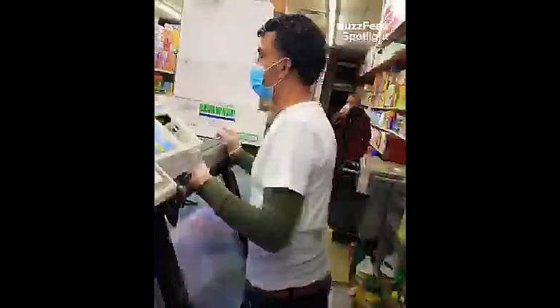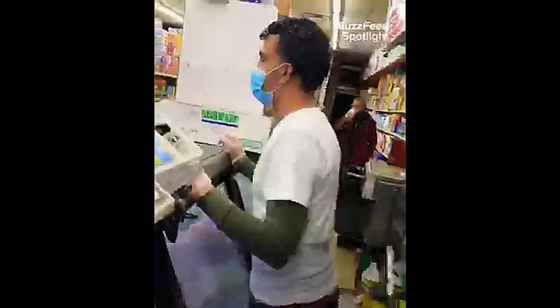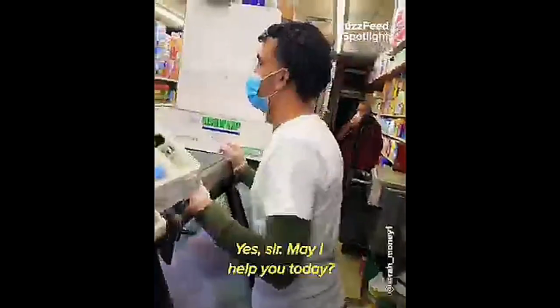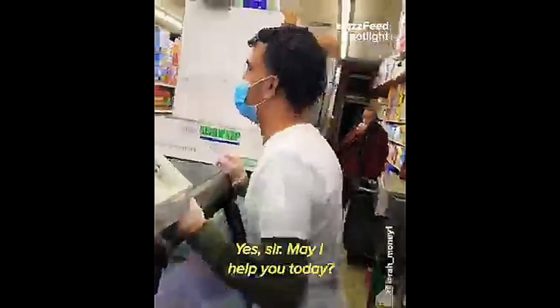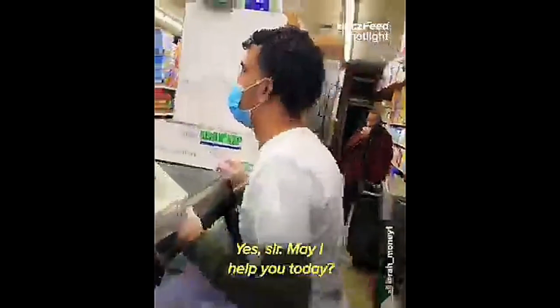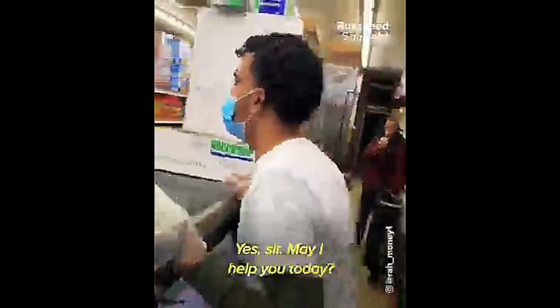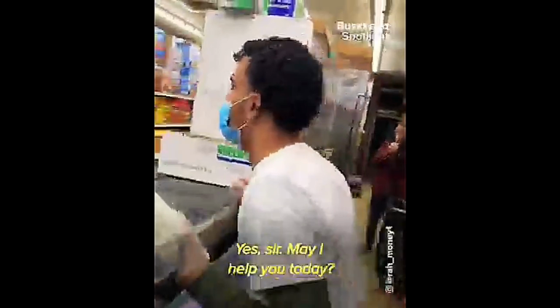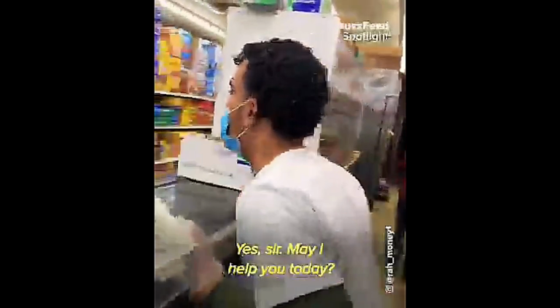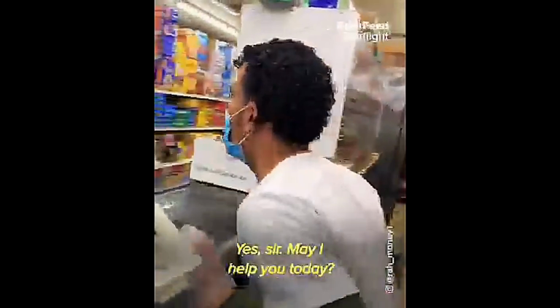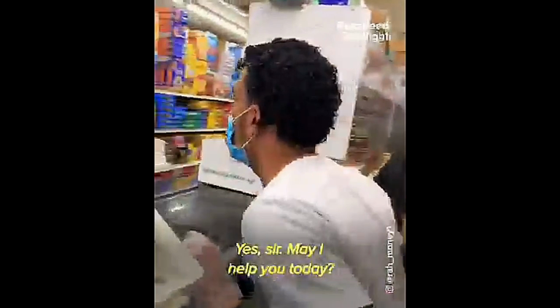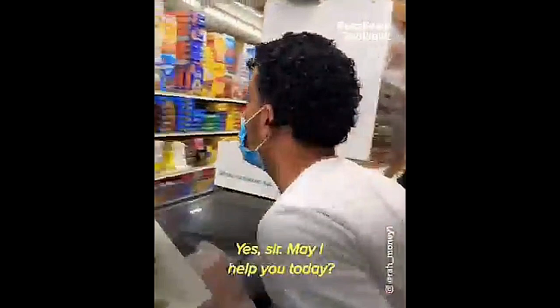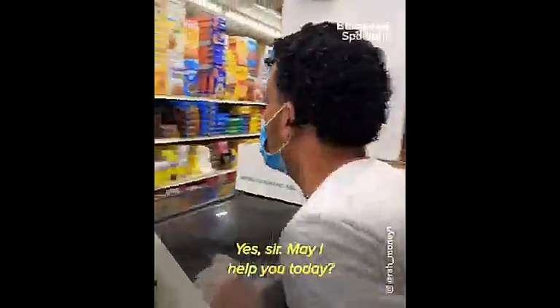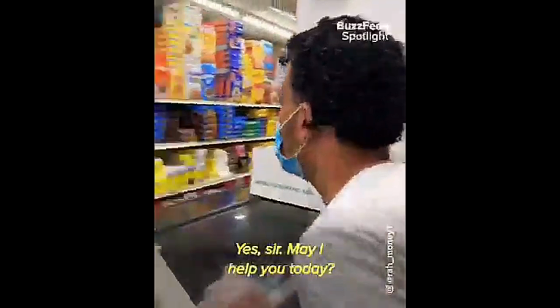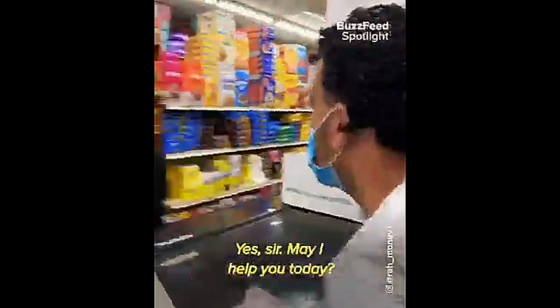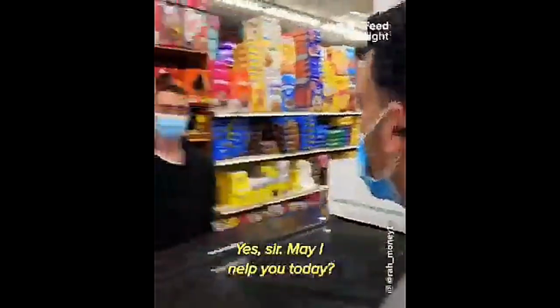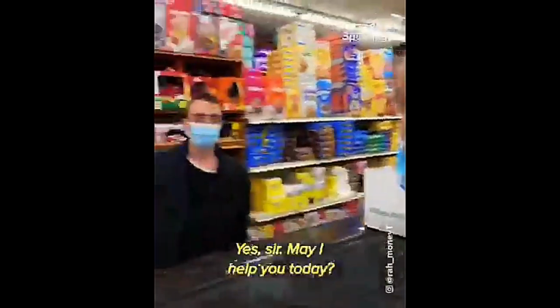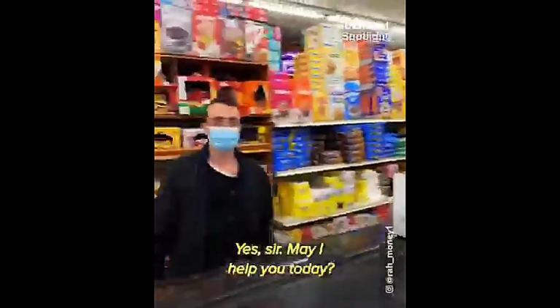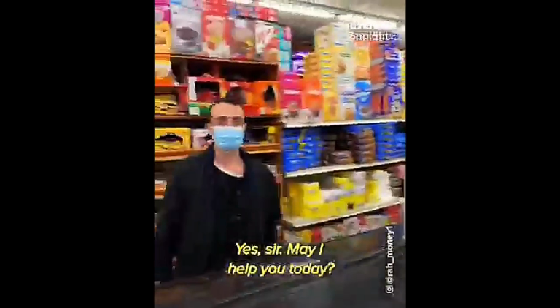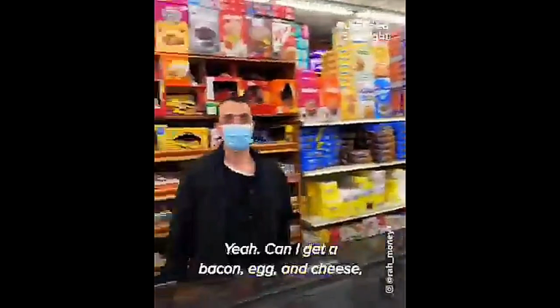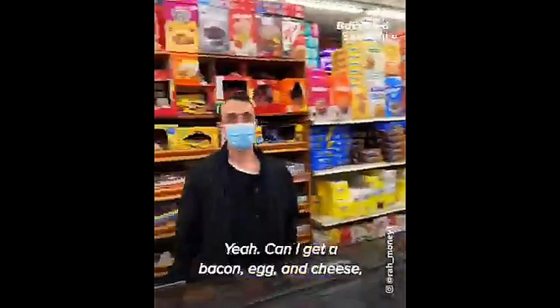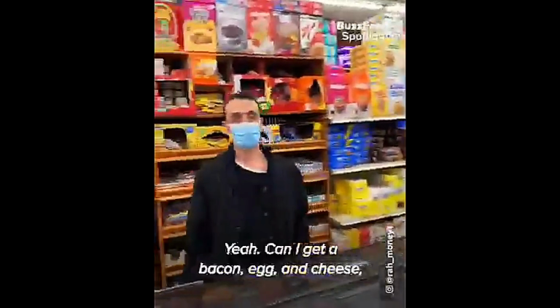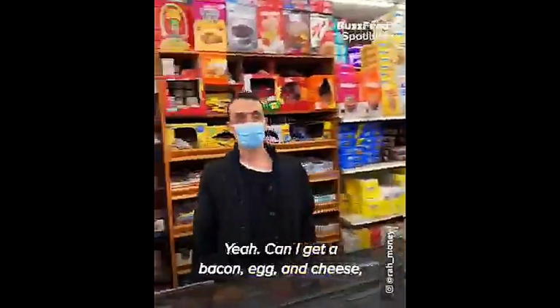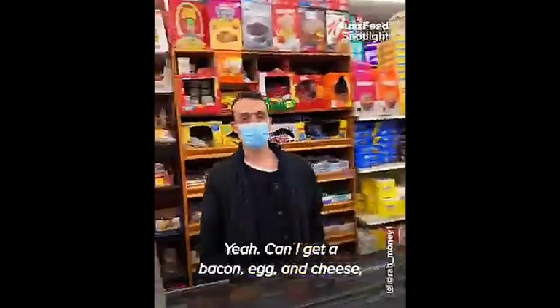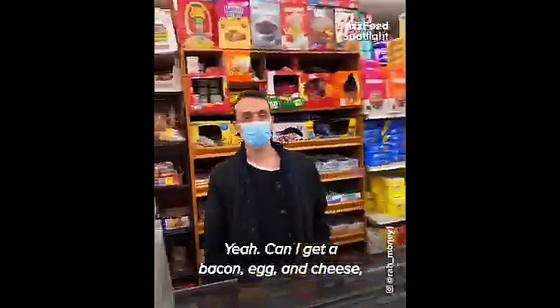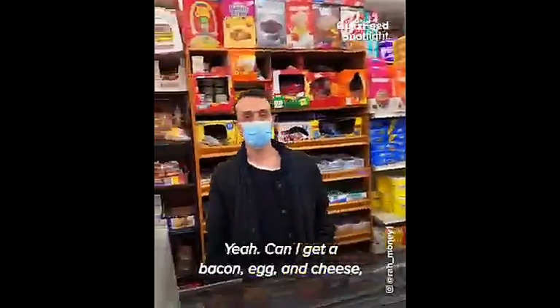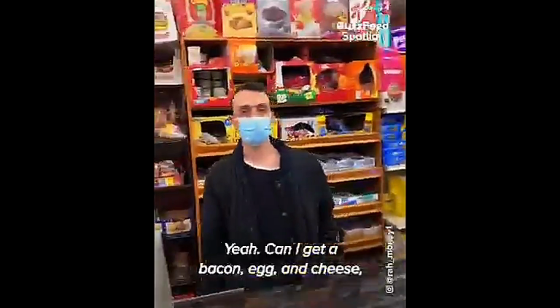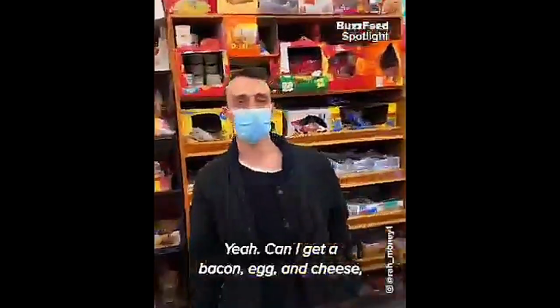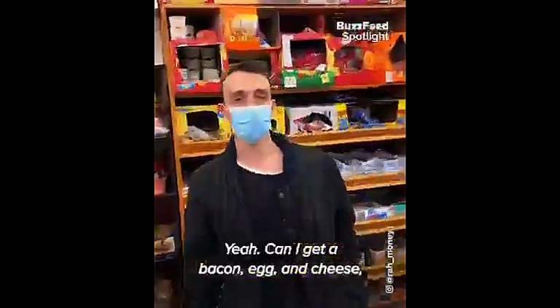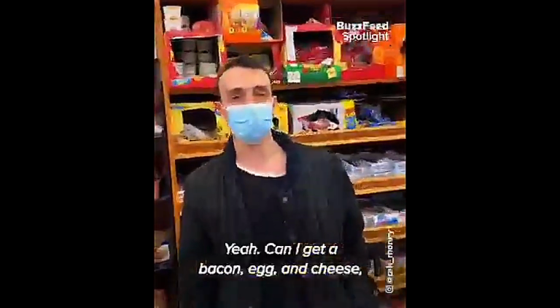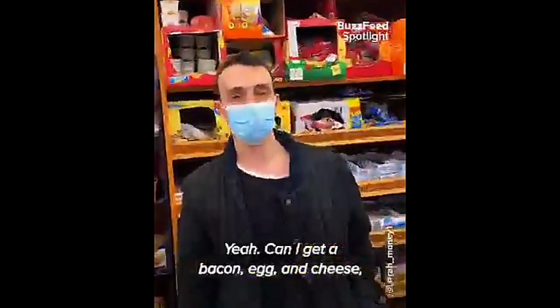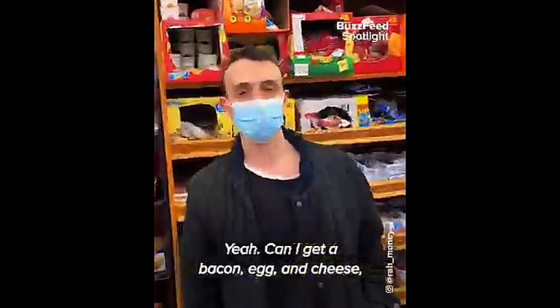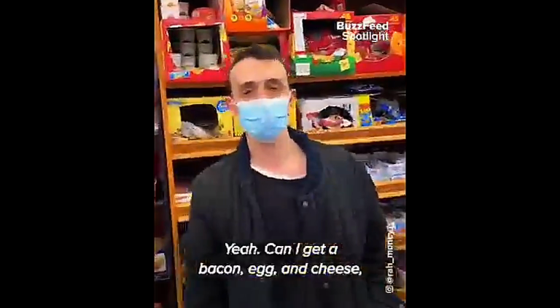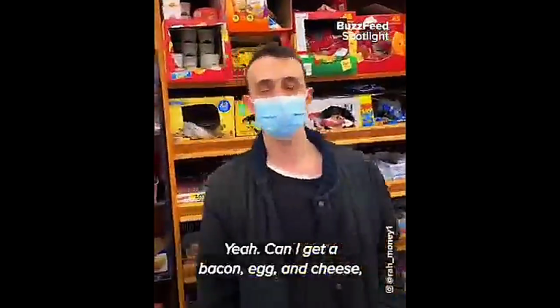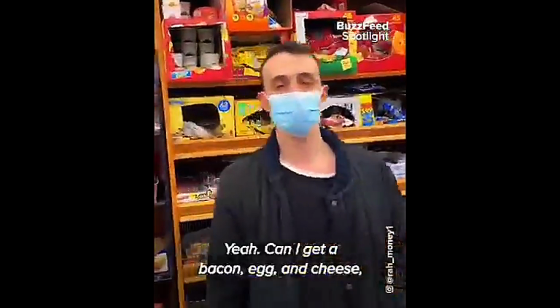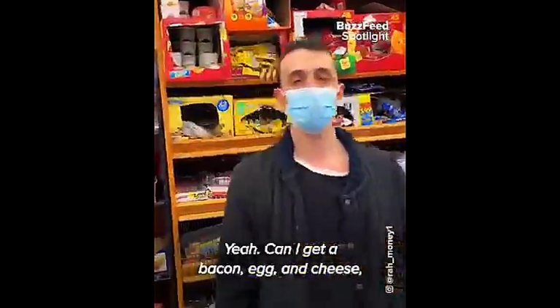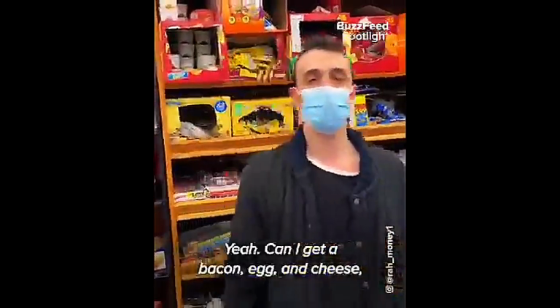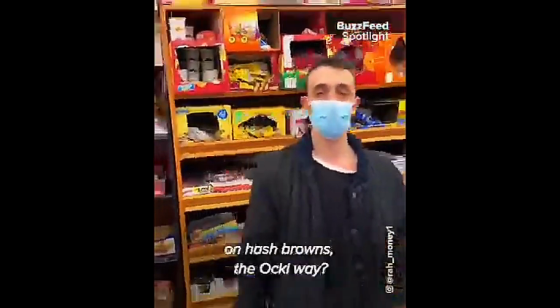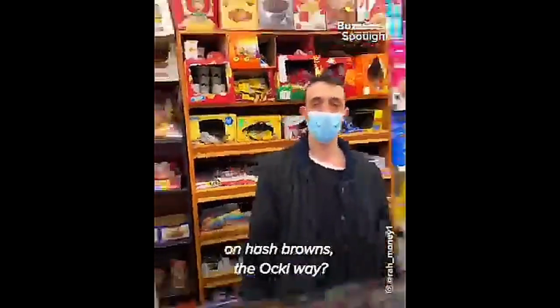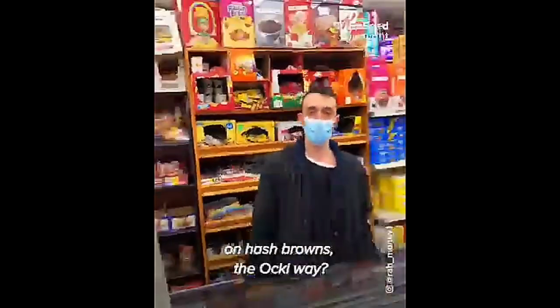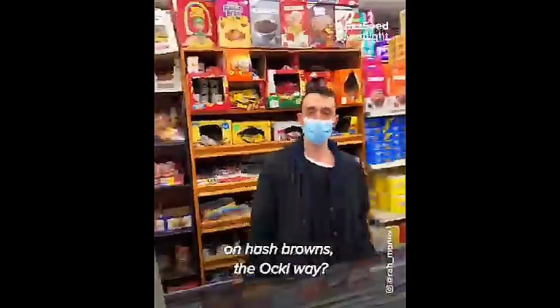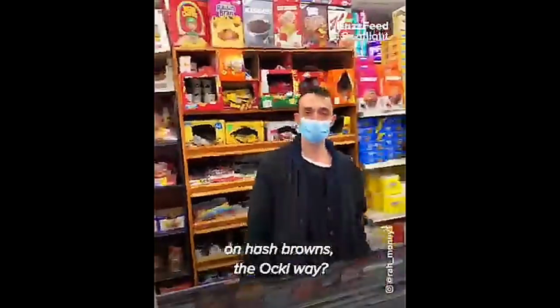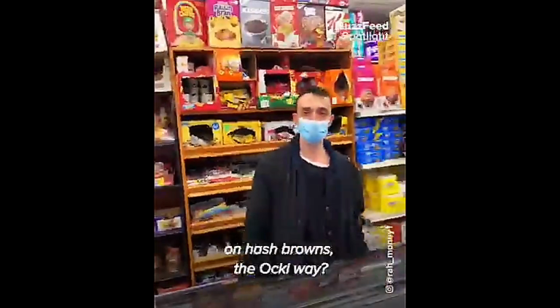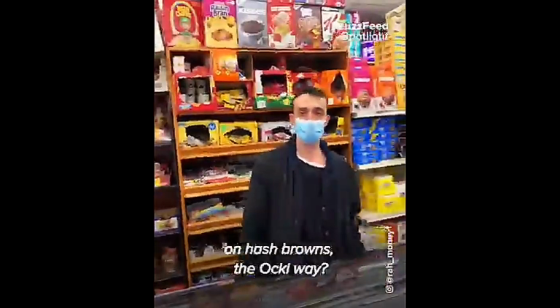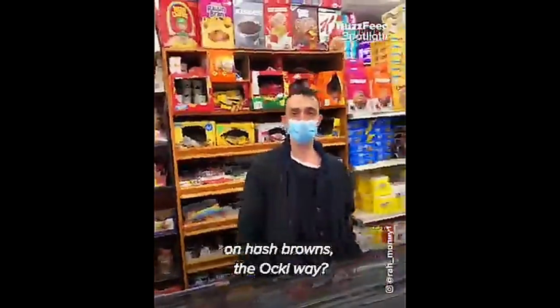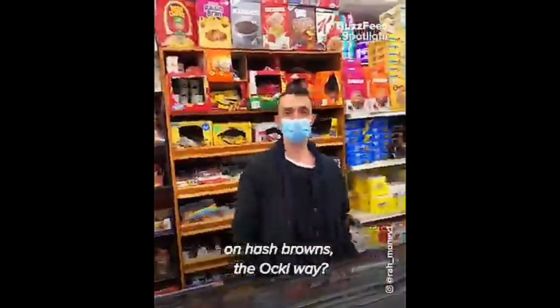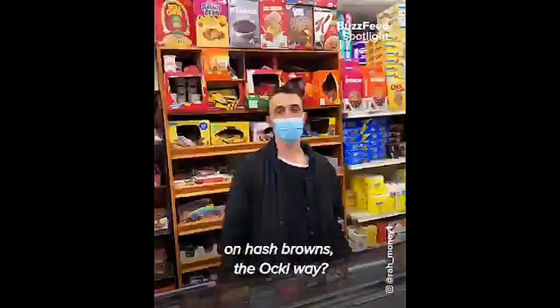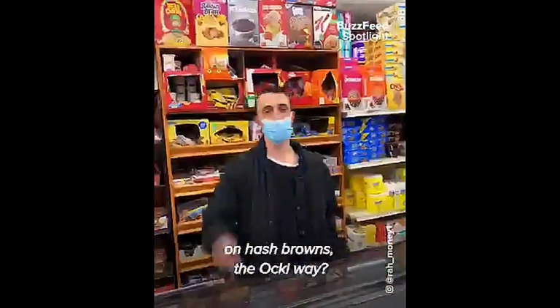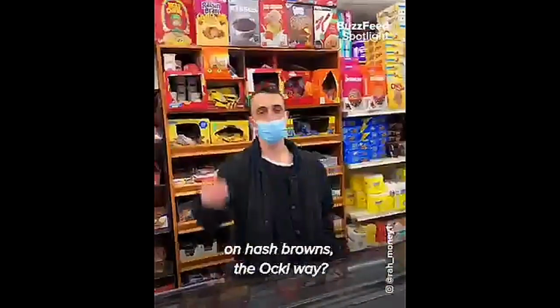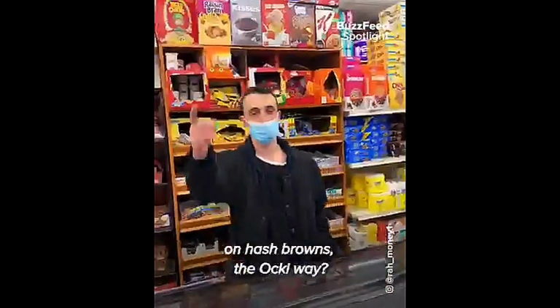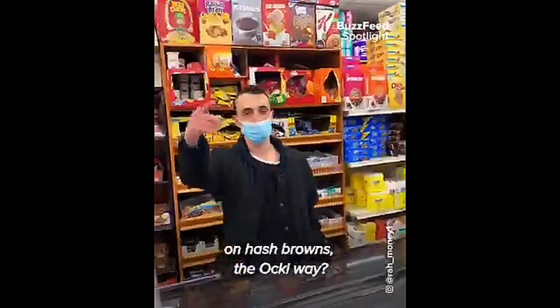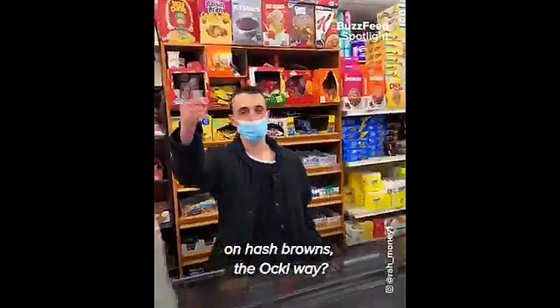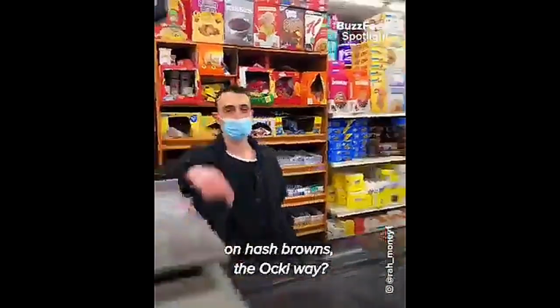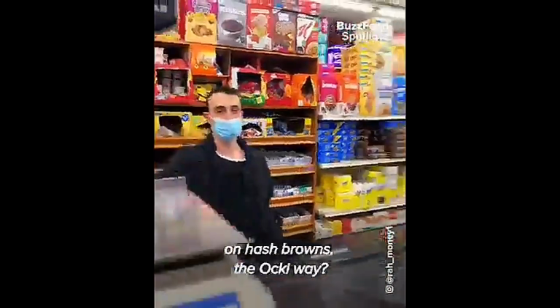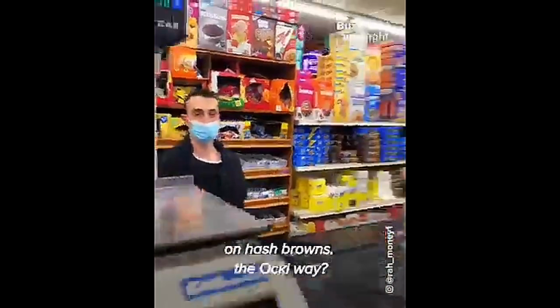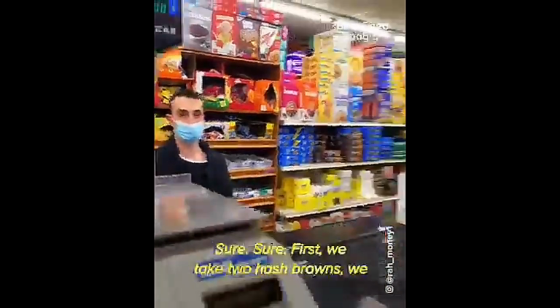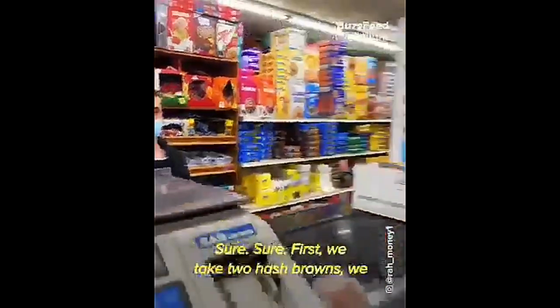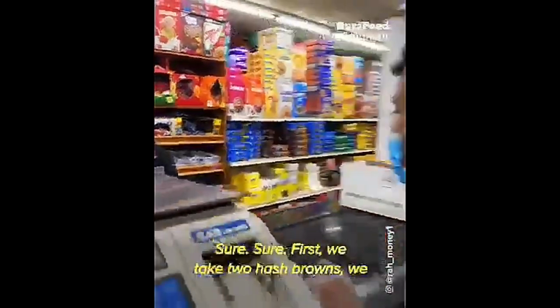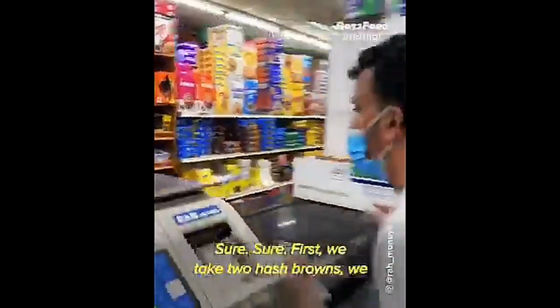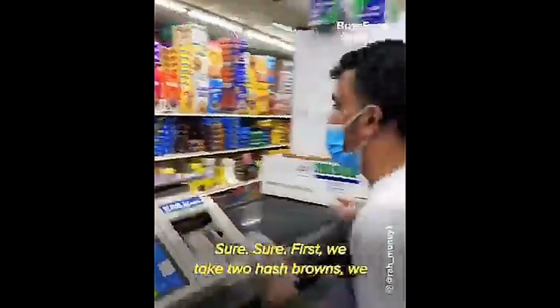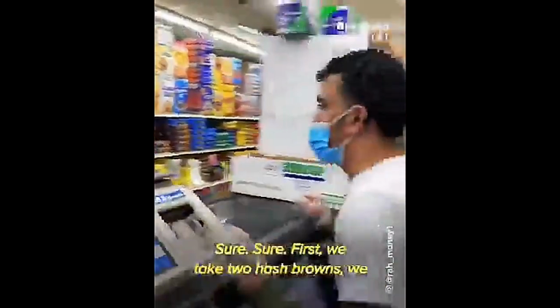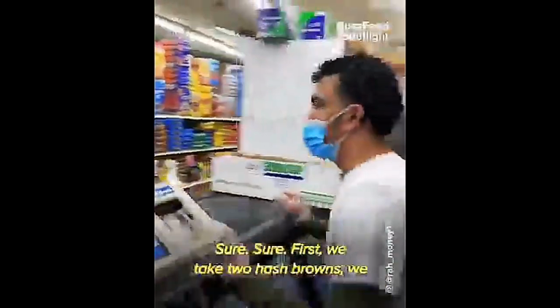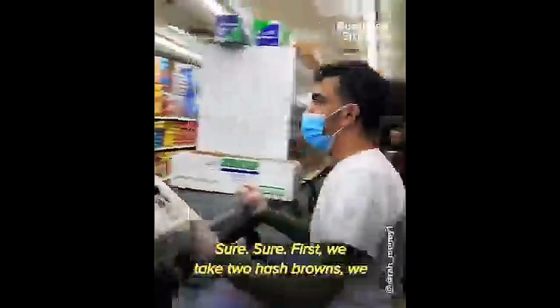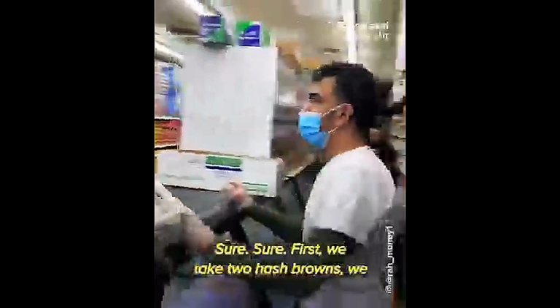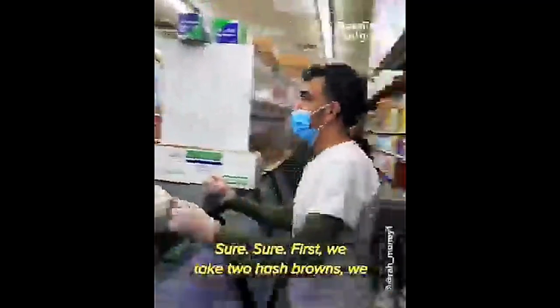Yes sir, may I help you today? Yeah, can I get a bacon, egg and cheese on hash browns? The Aki way. Sure, sure.